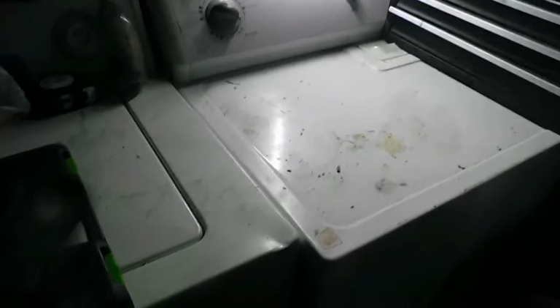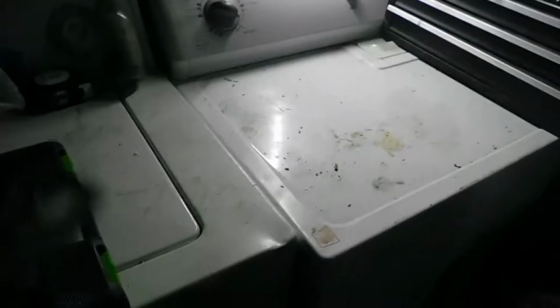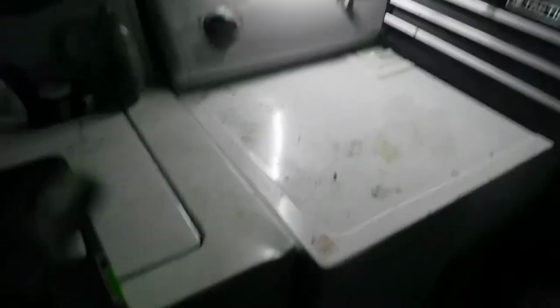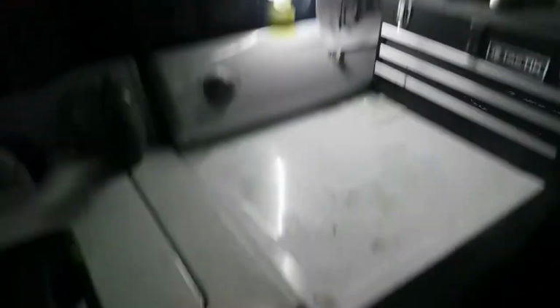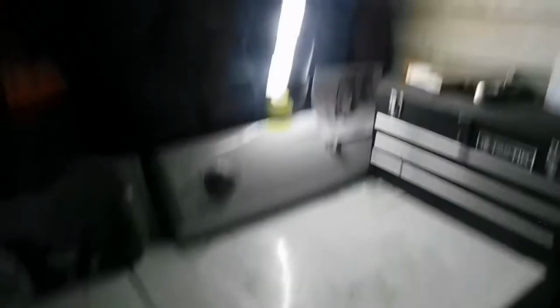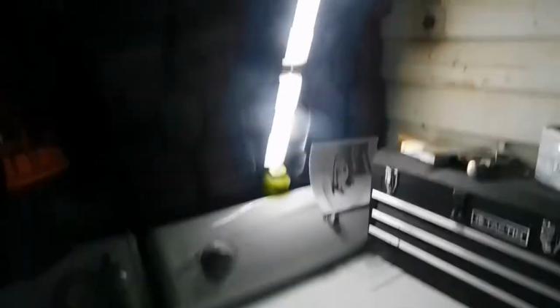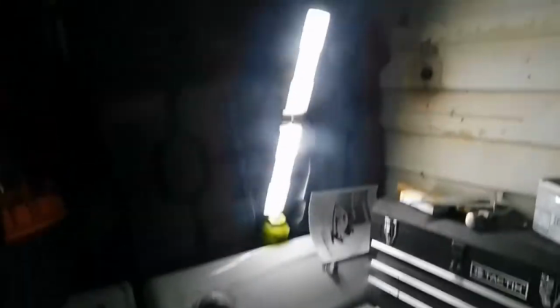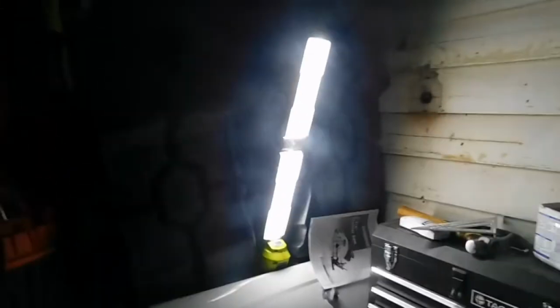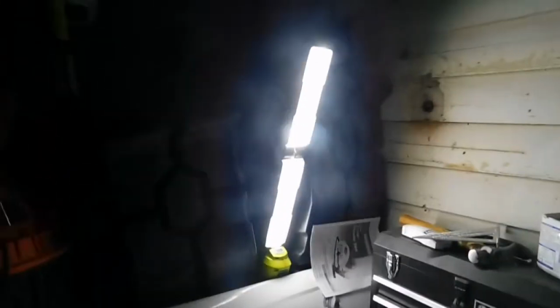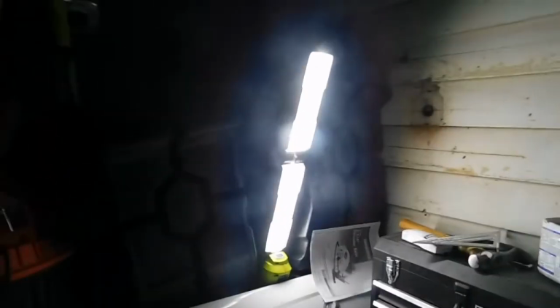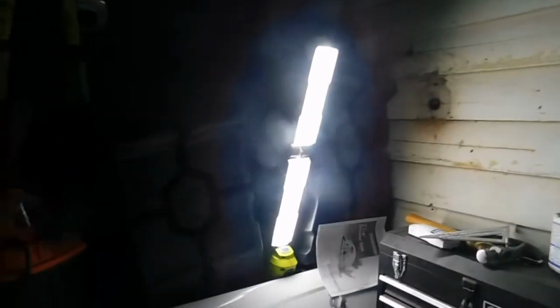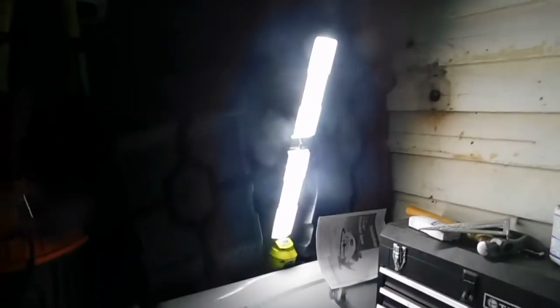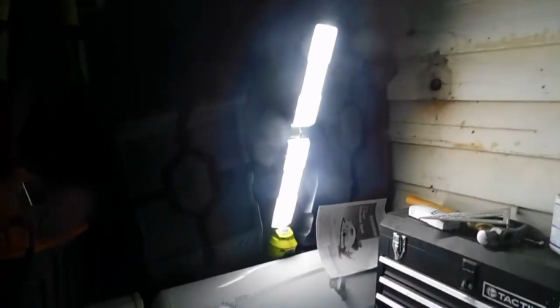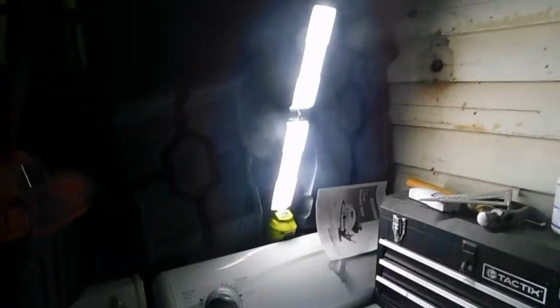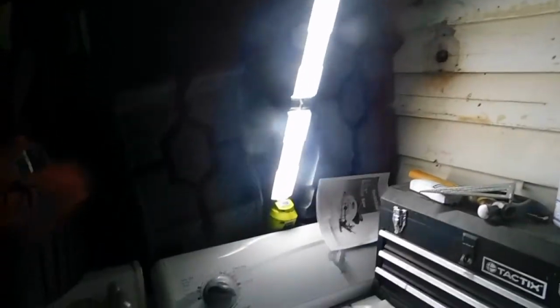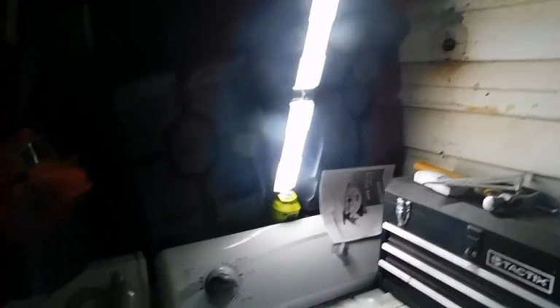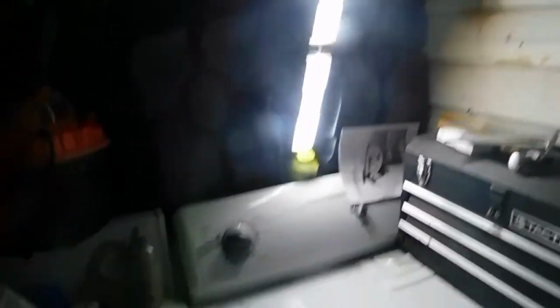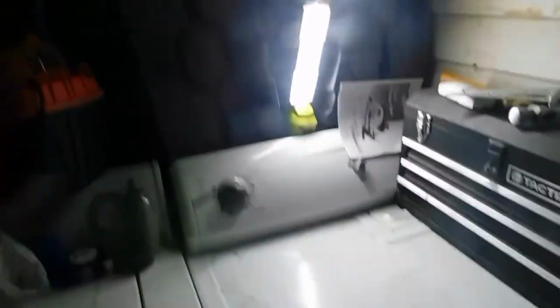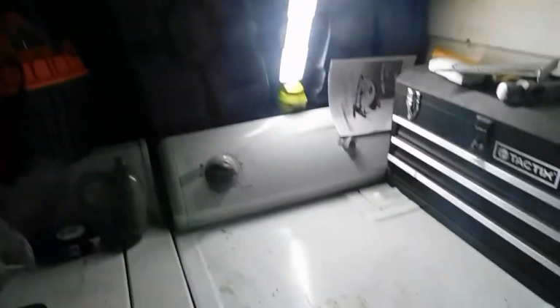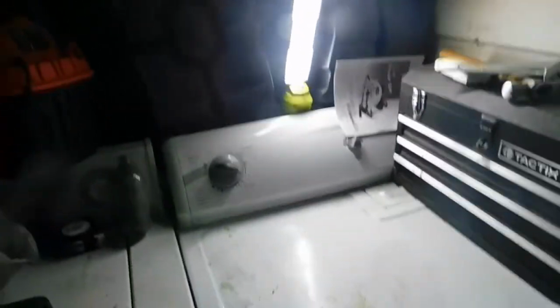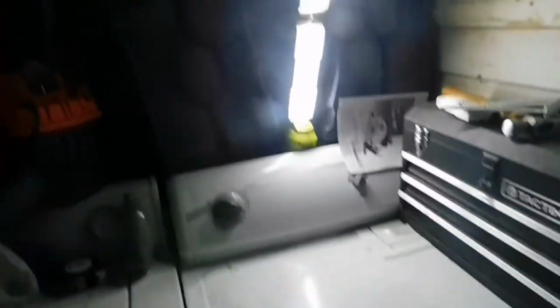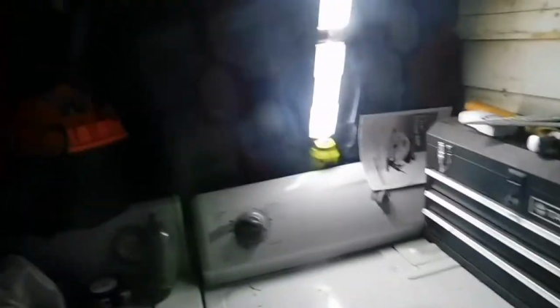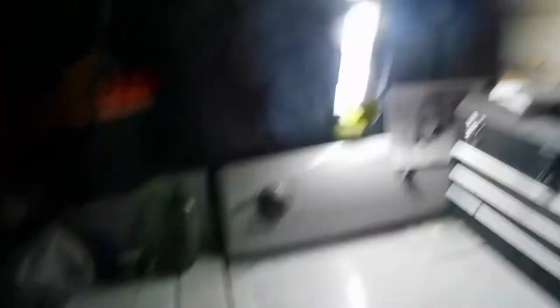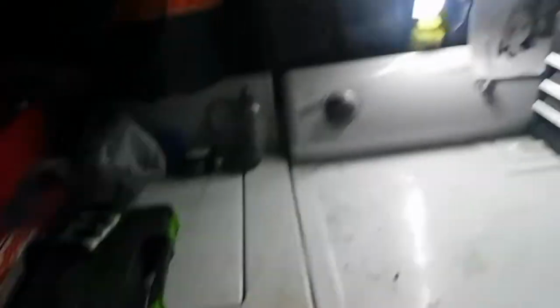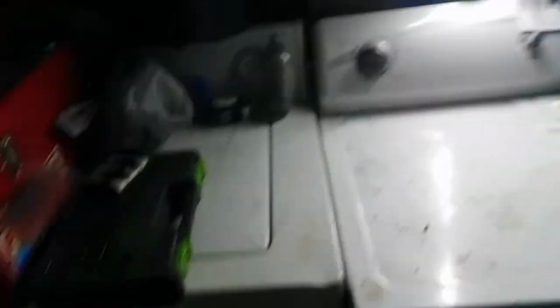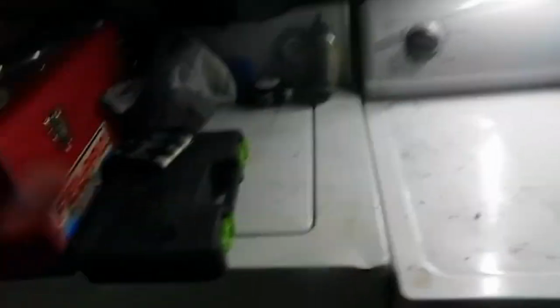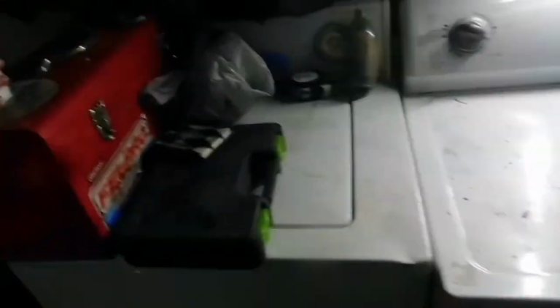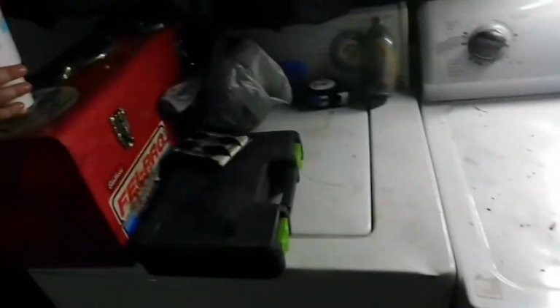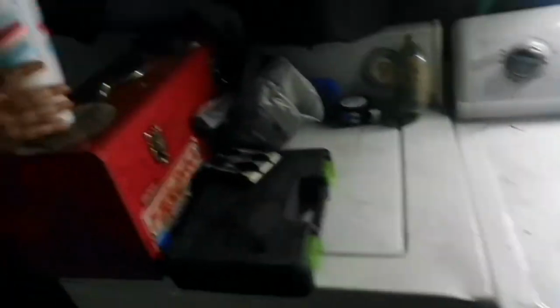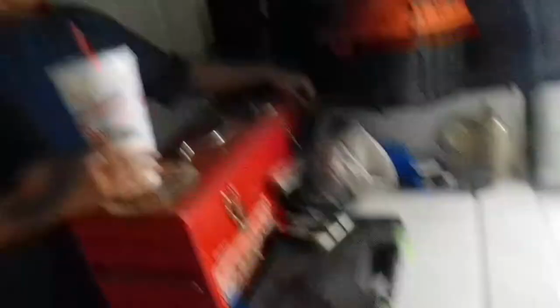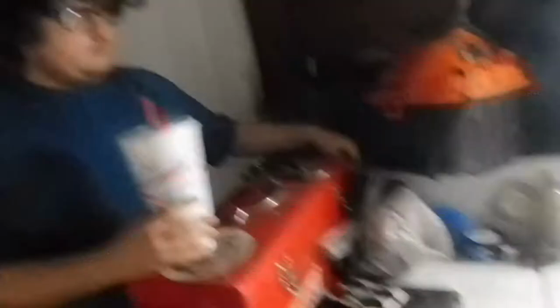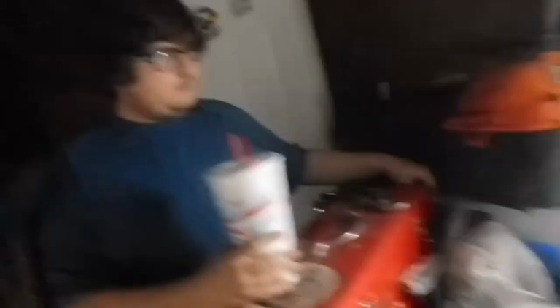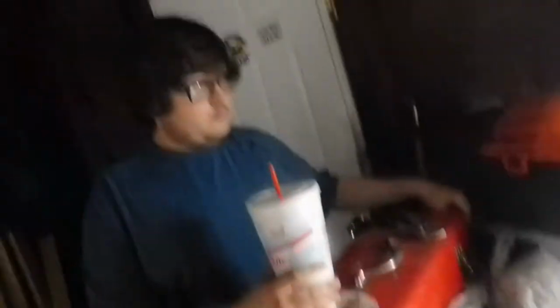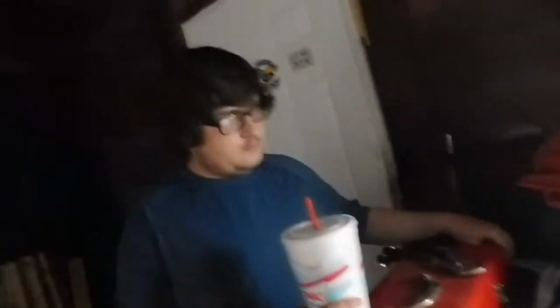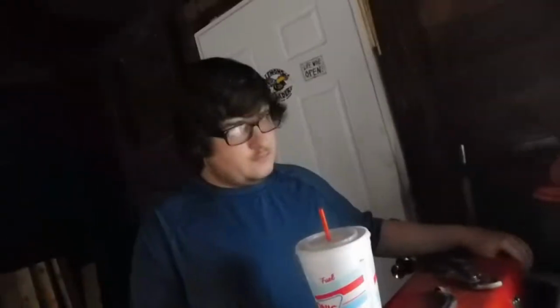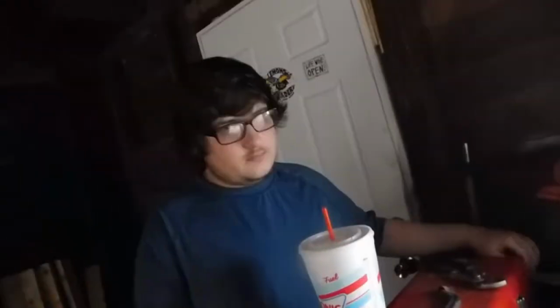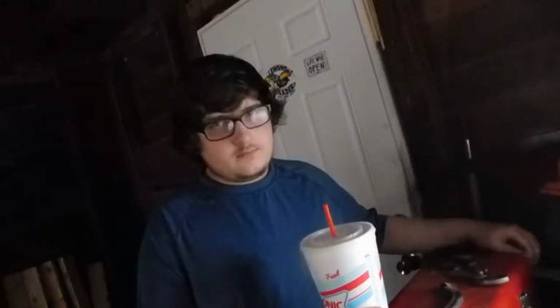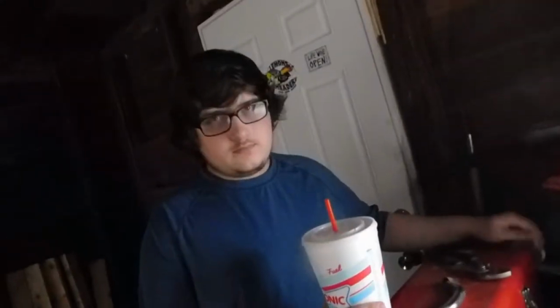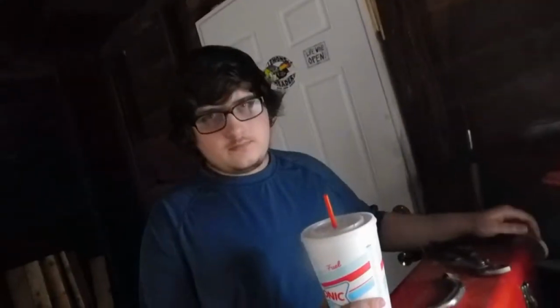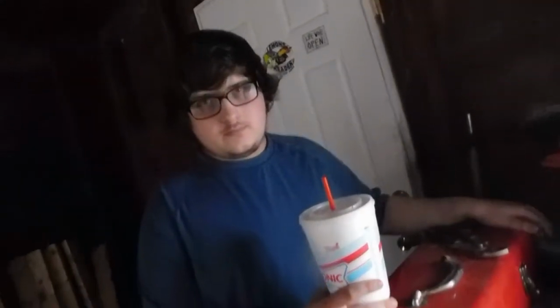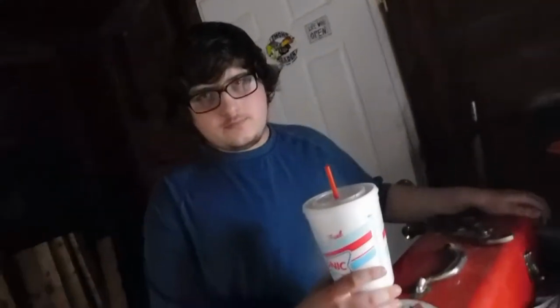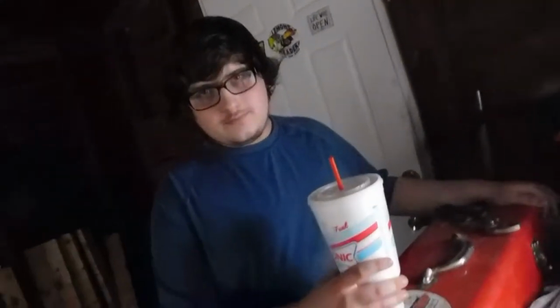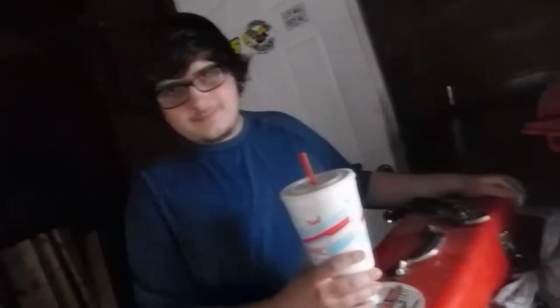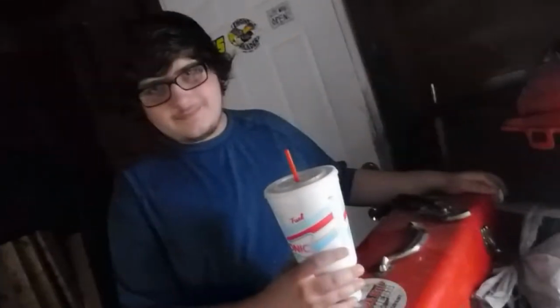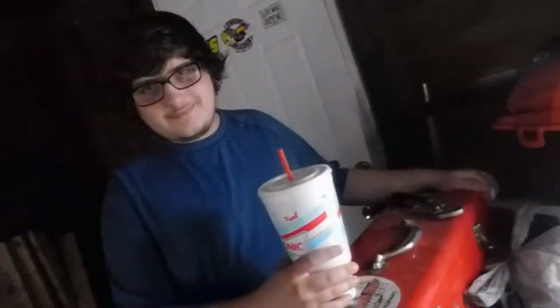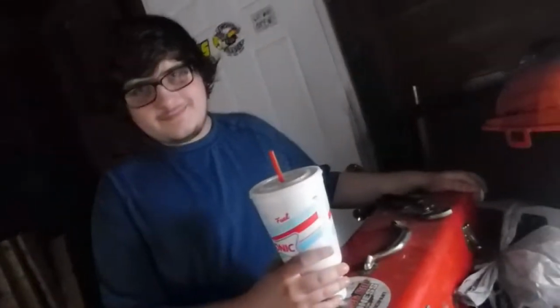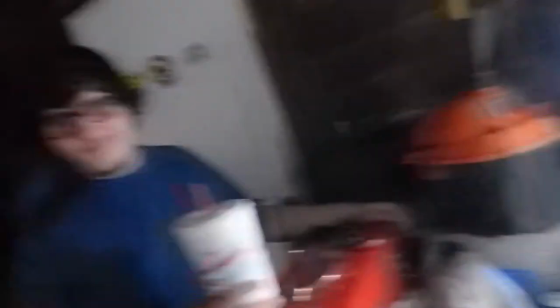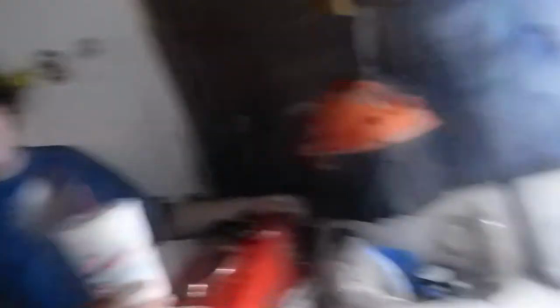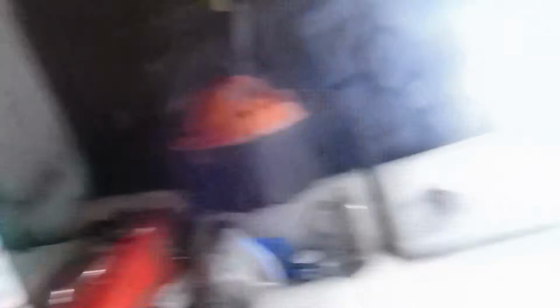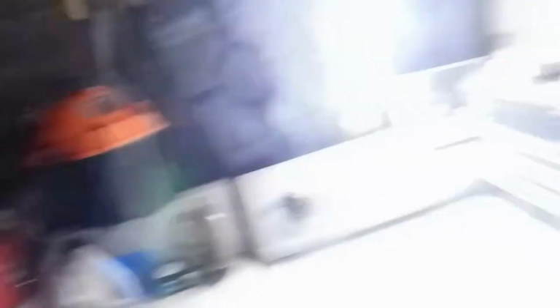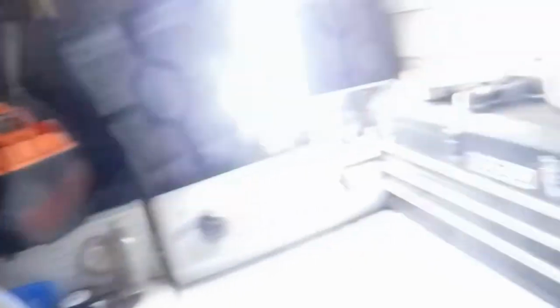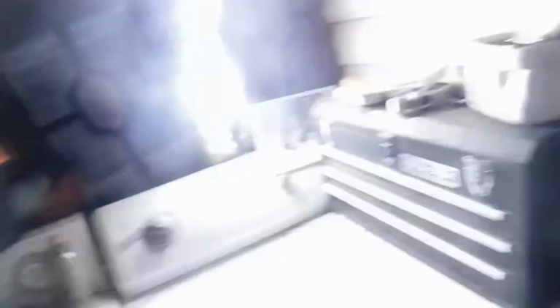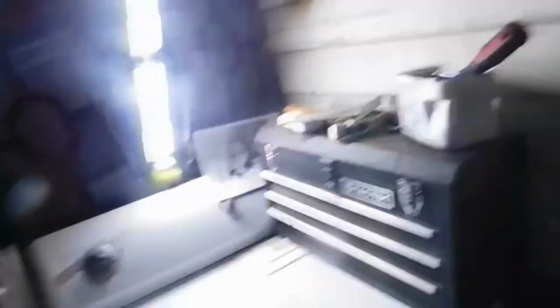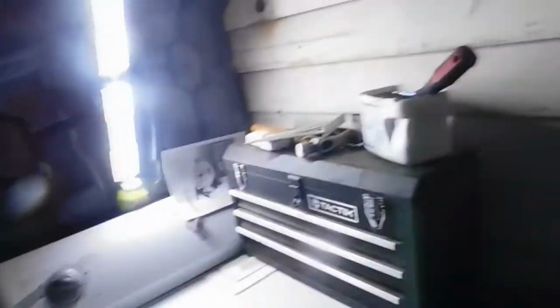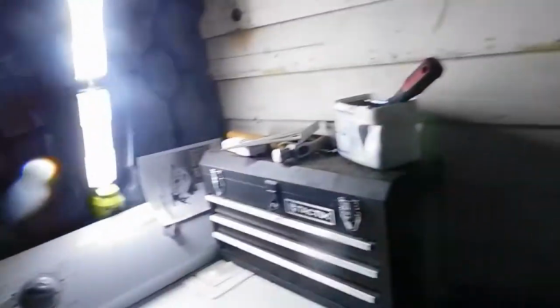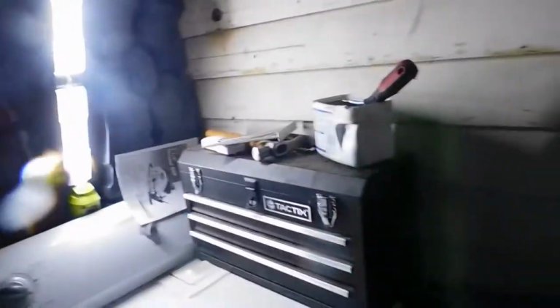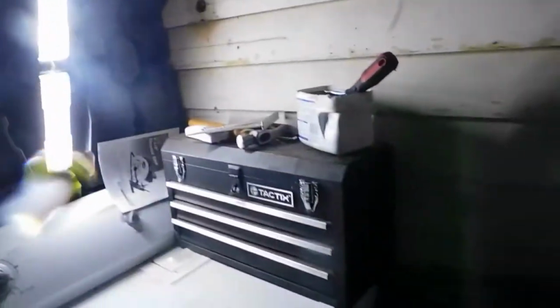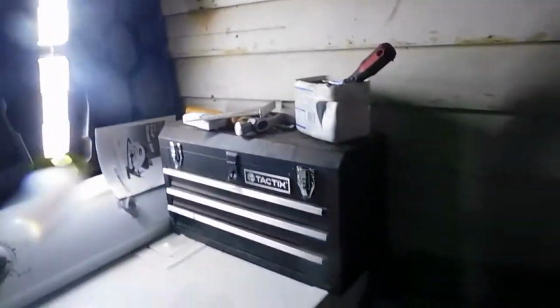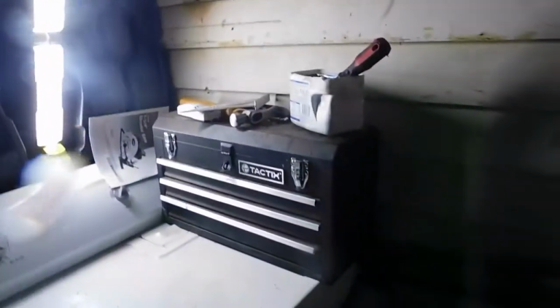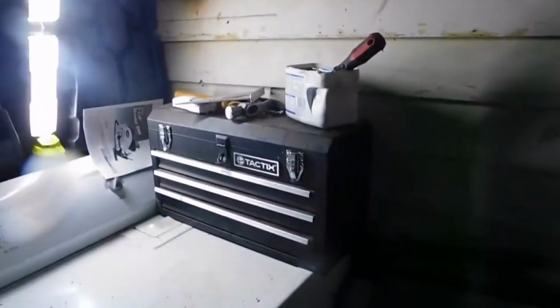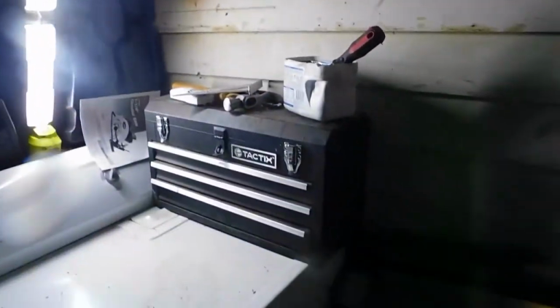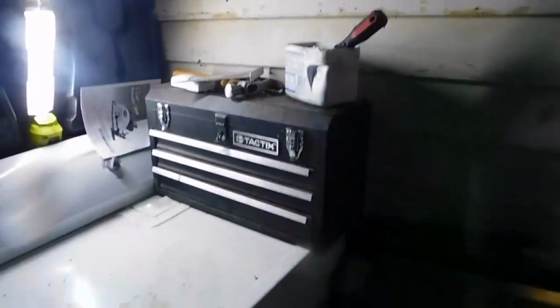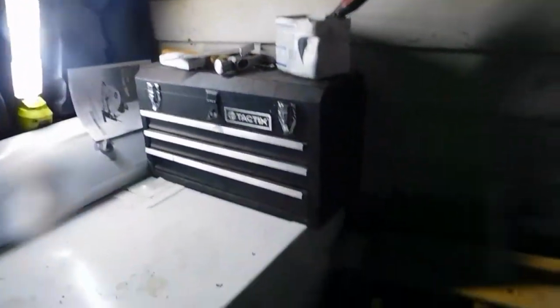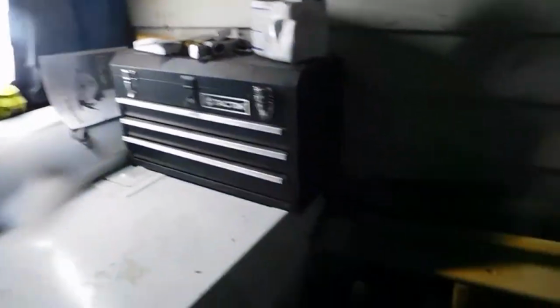Alright, we got our redneck lighting here because there's terrible light over here. But as a manager, you can see everything just fine, so that's good.